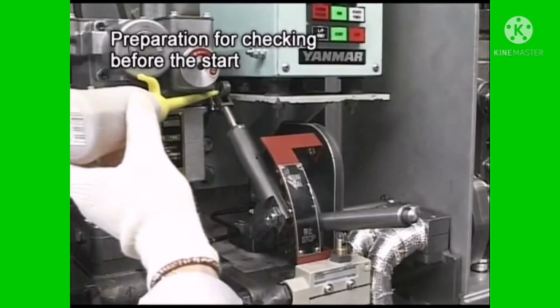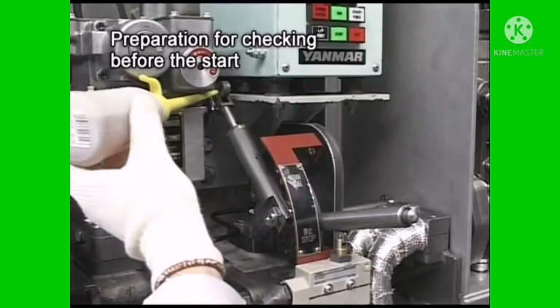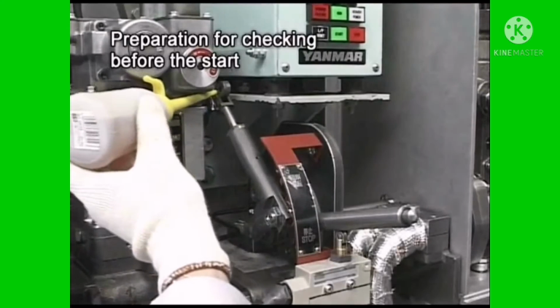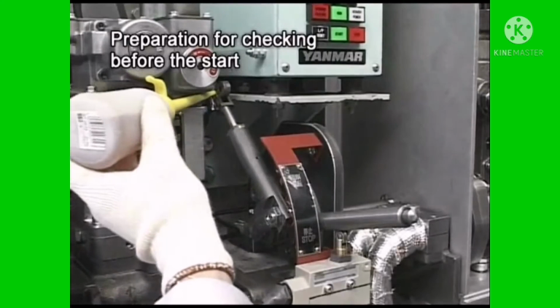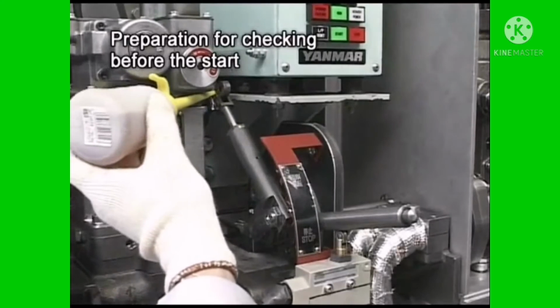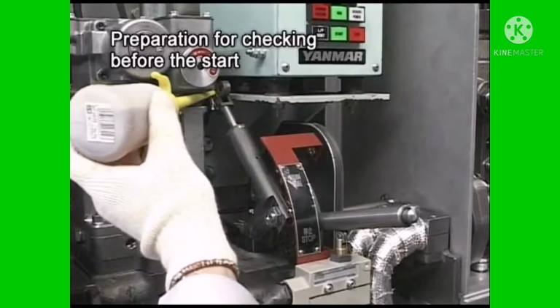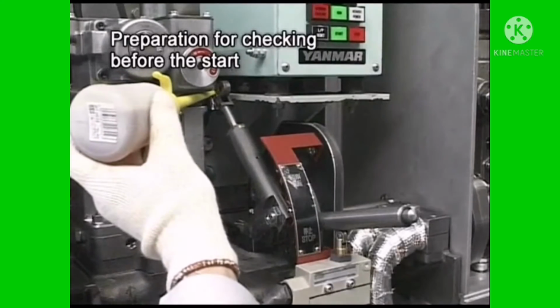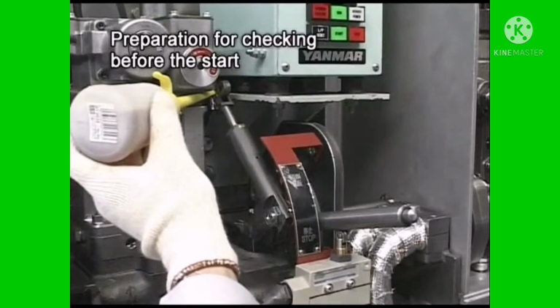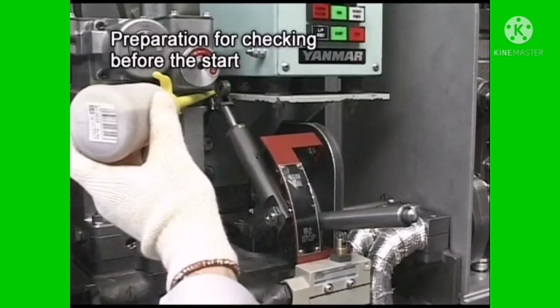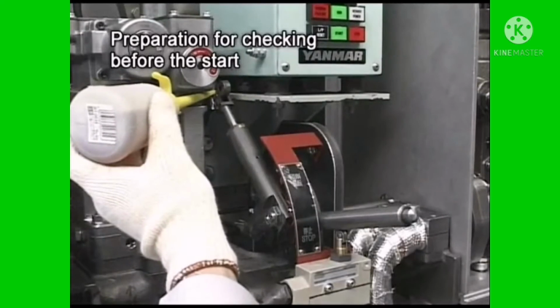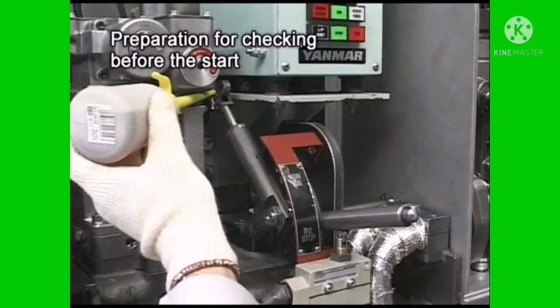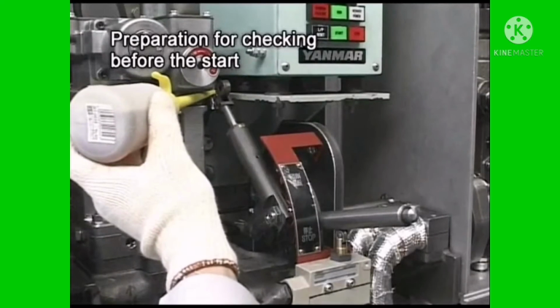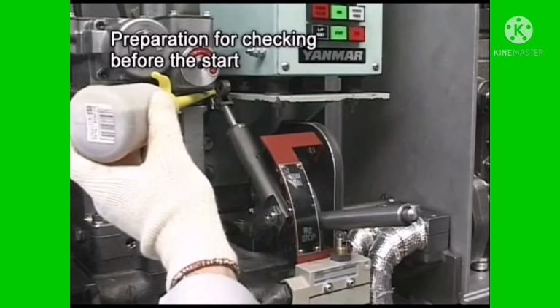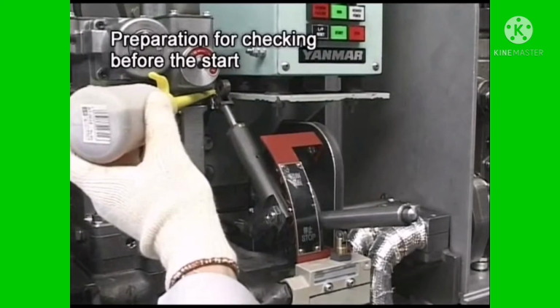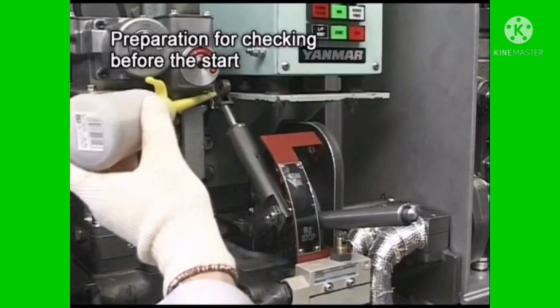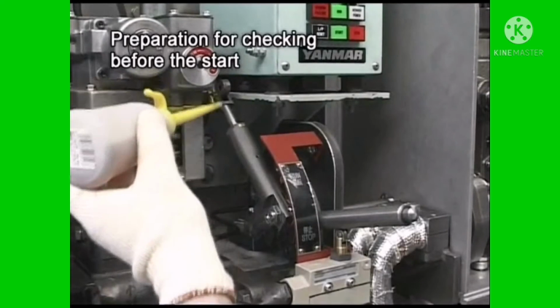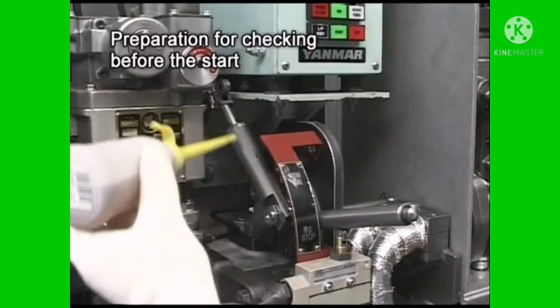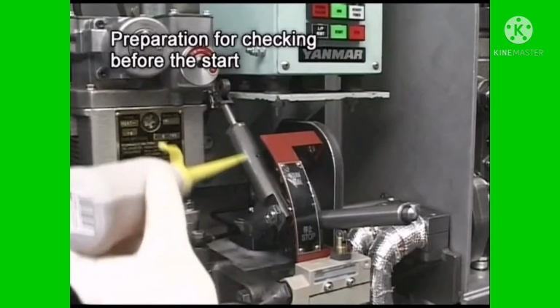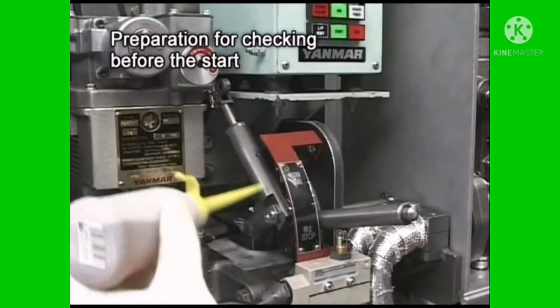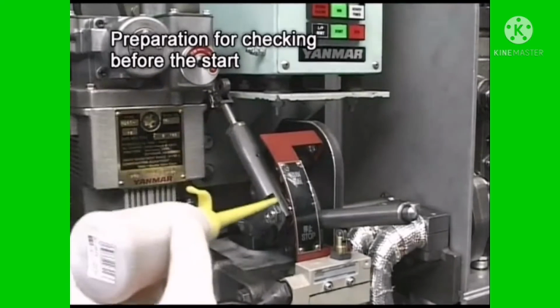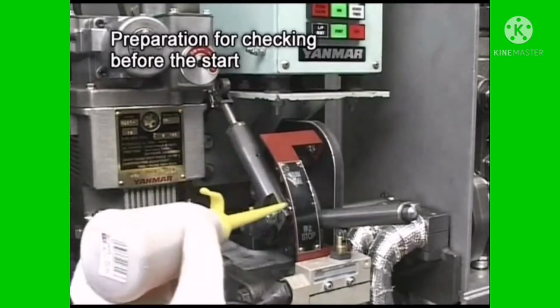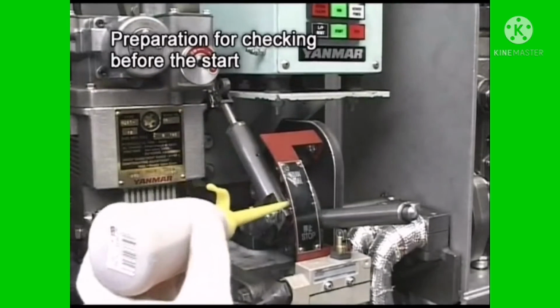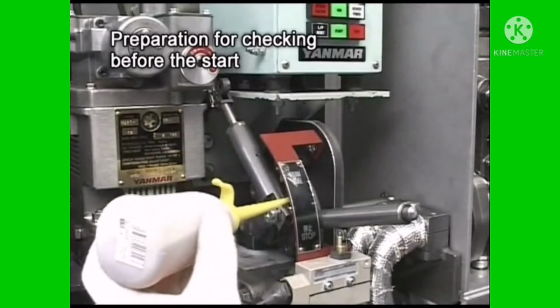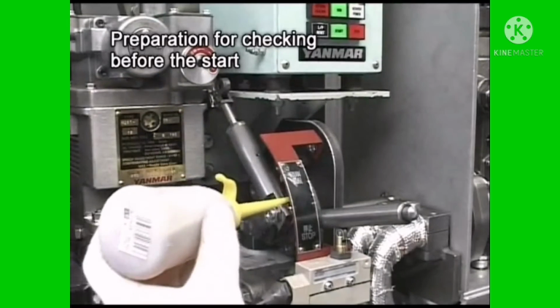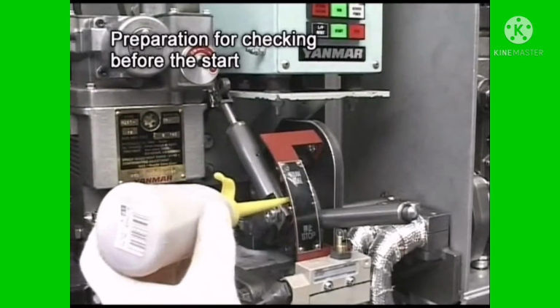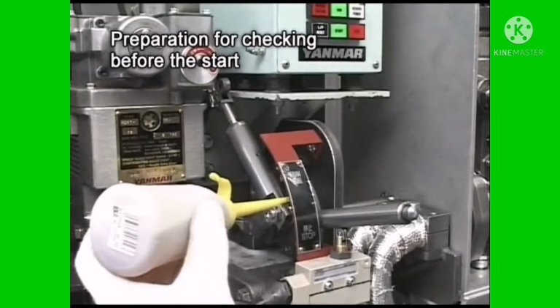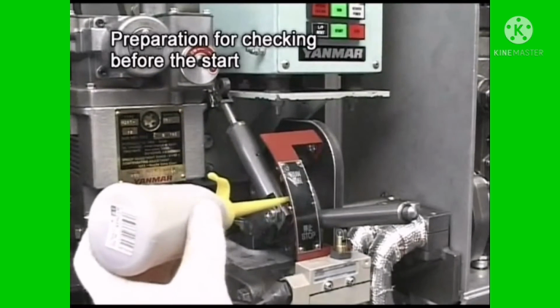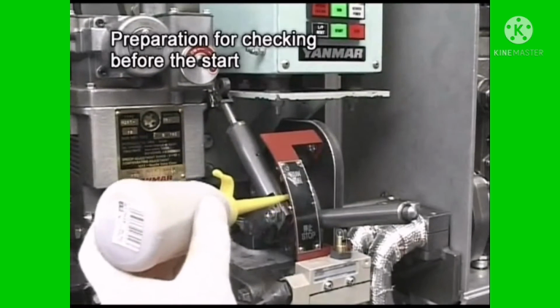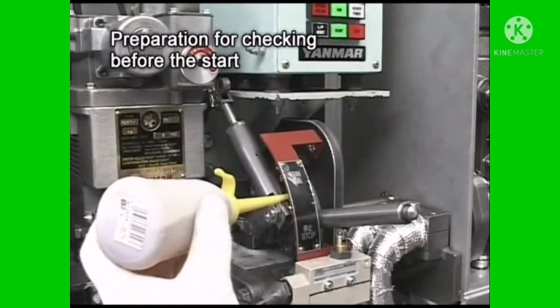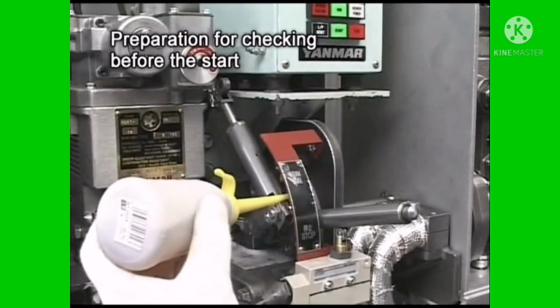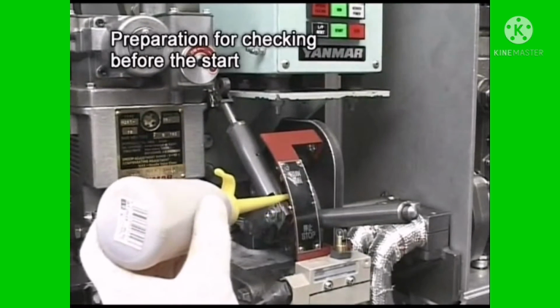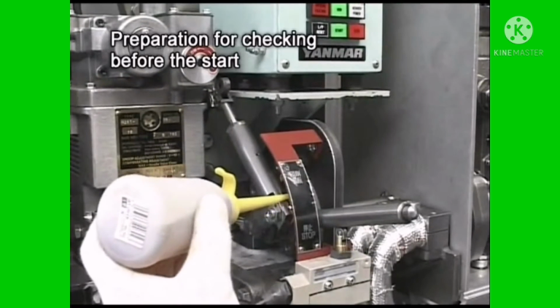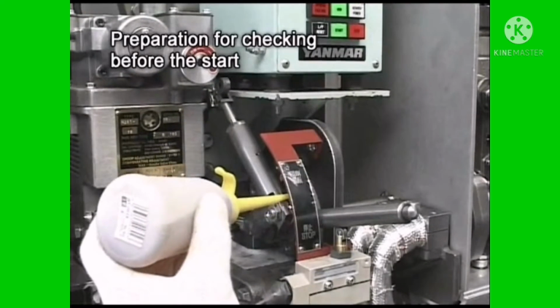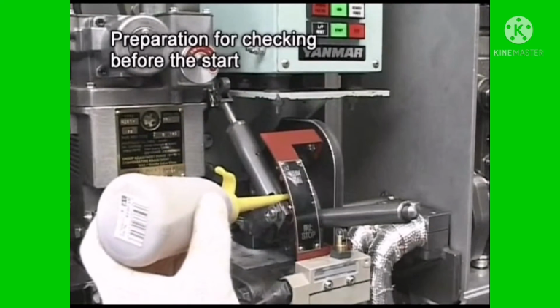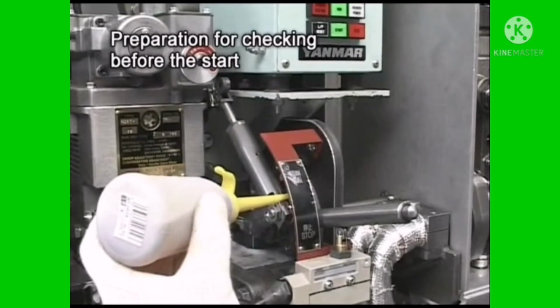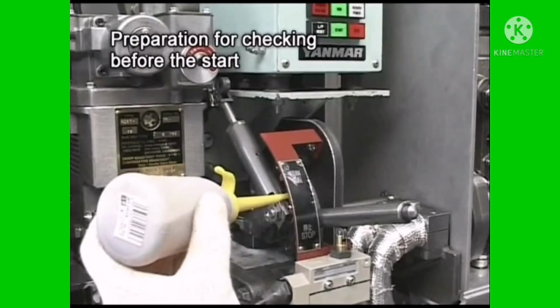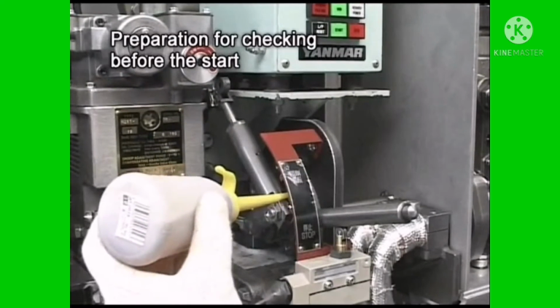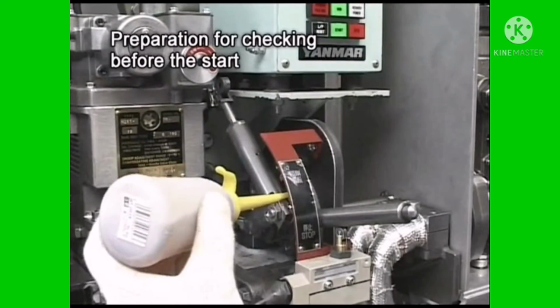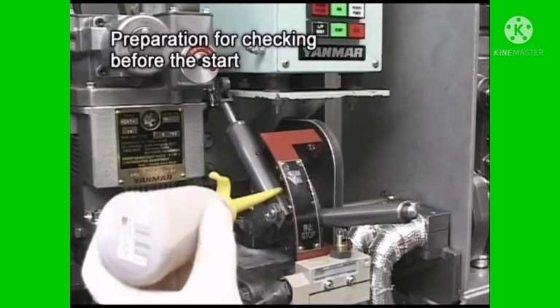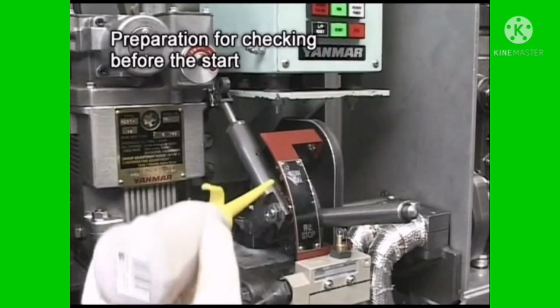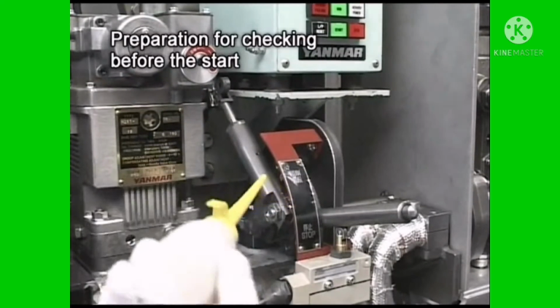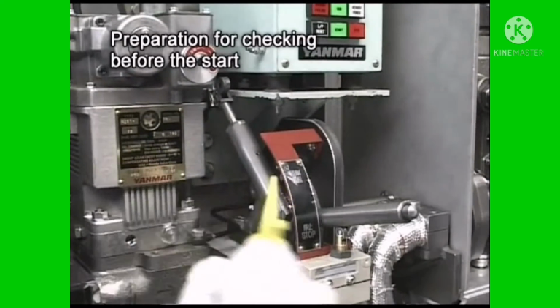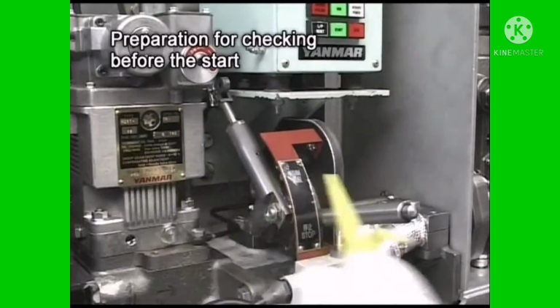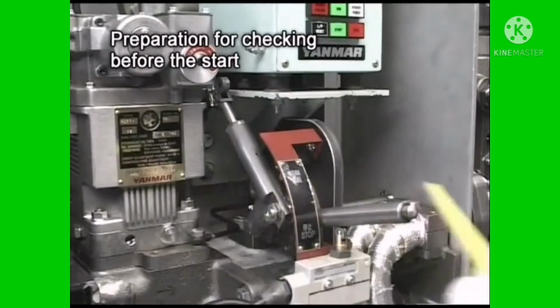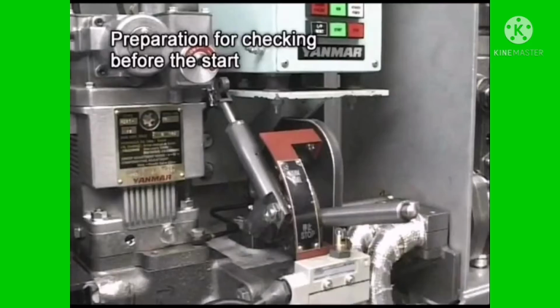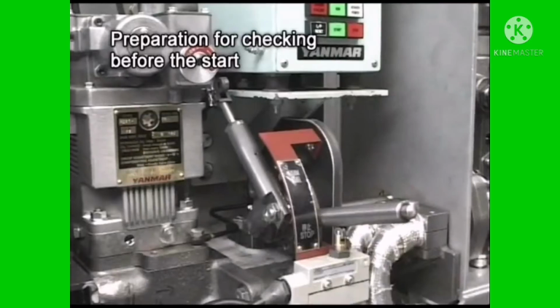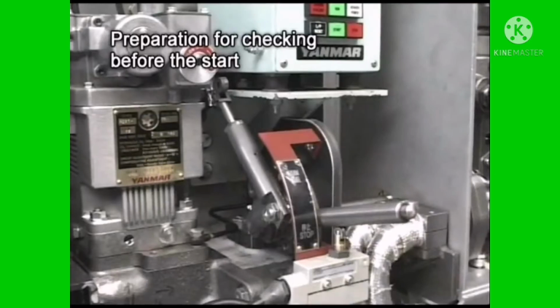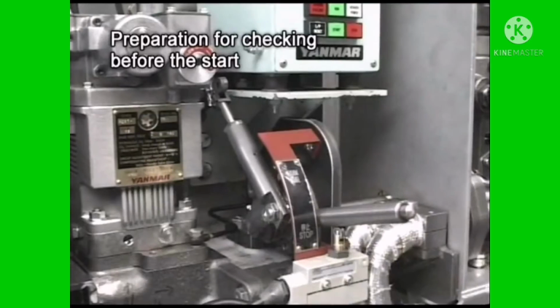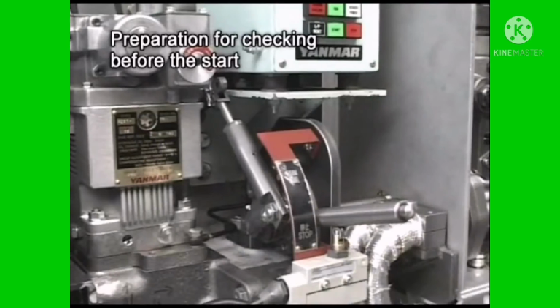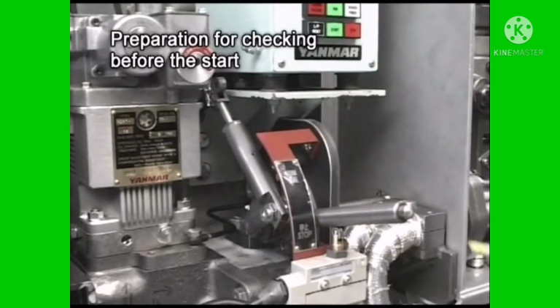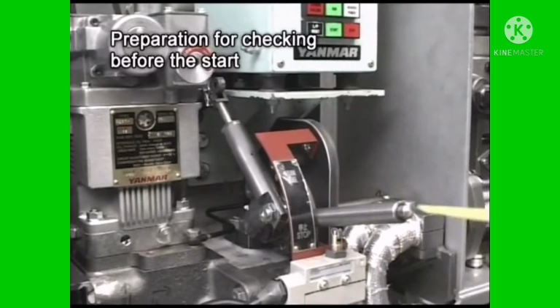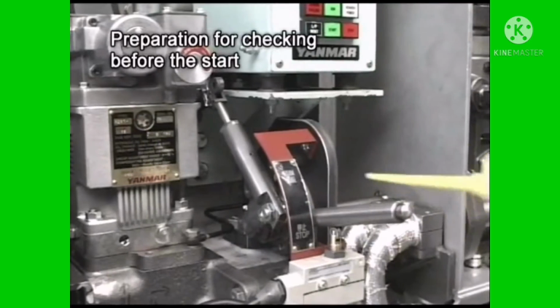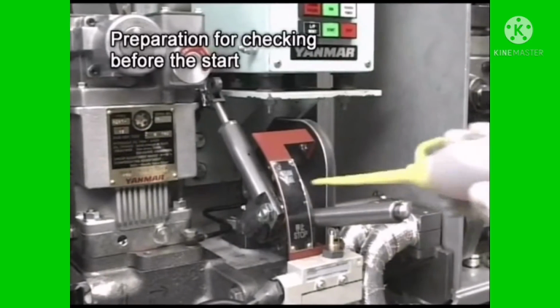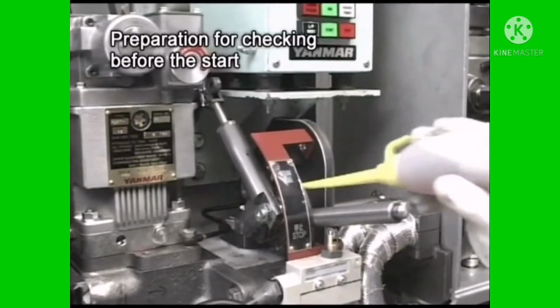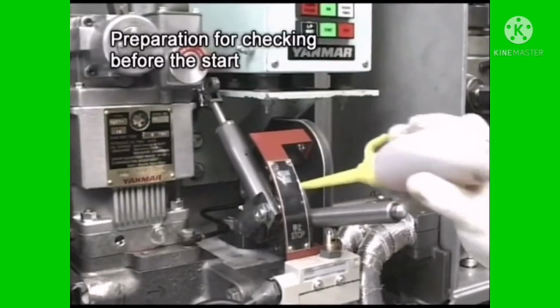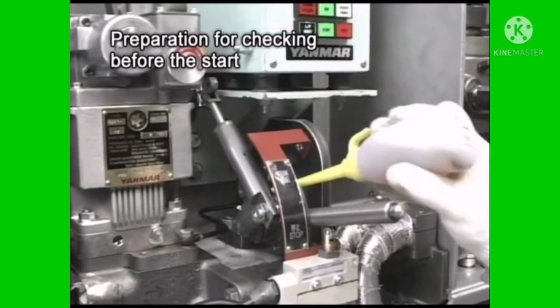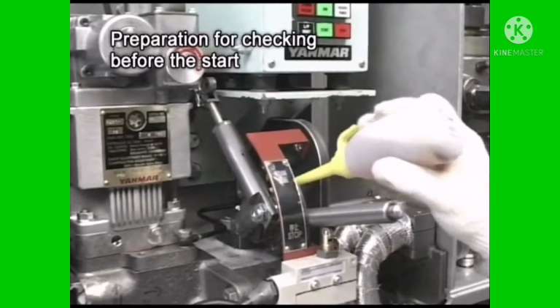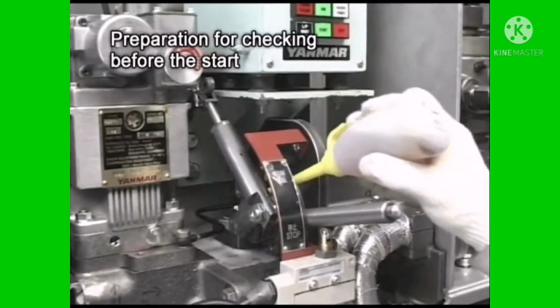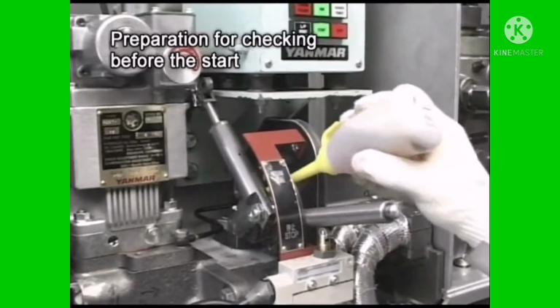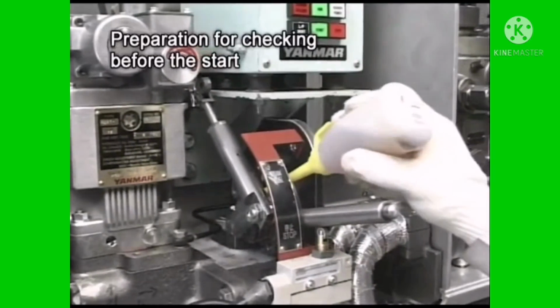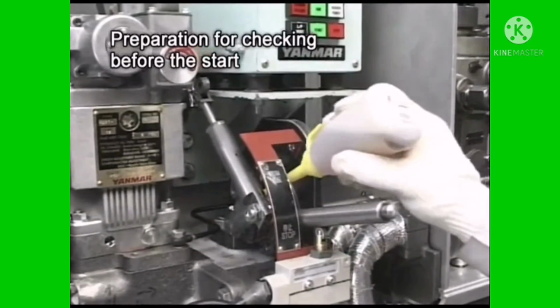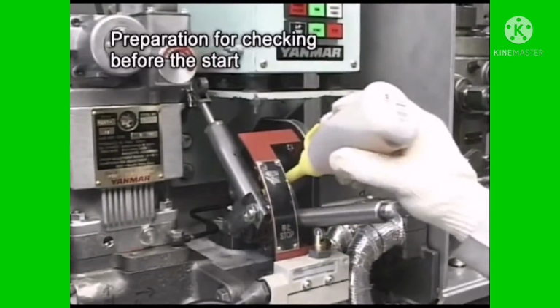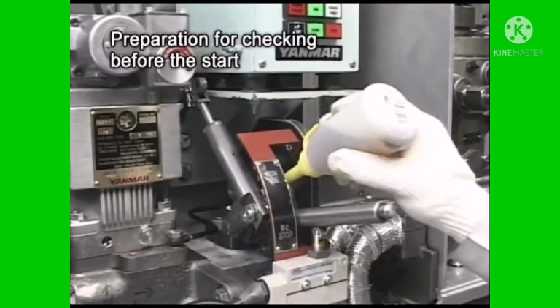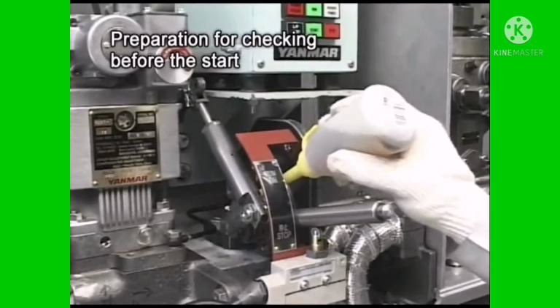Further, lubricate by hand the governor linkage and the control device, and check that they are working smoothly.